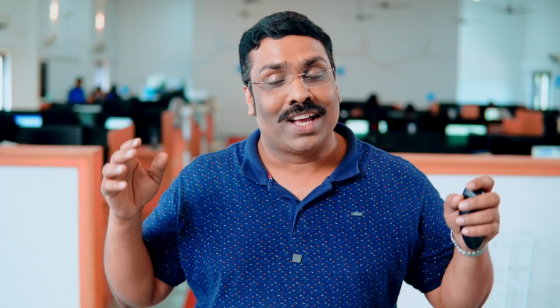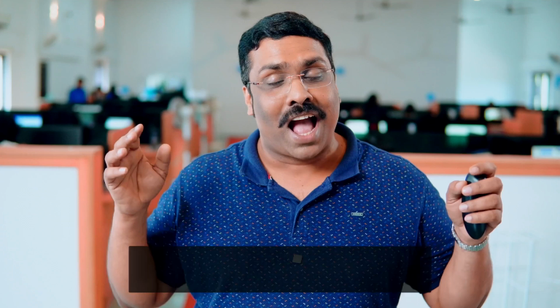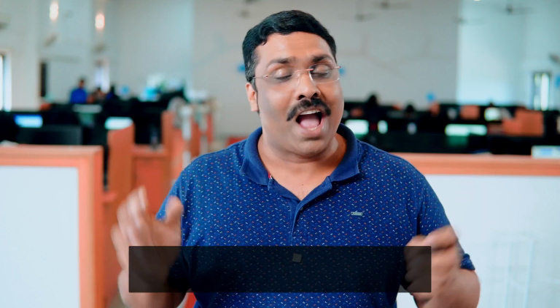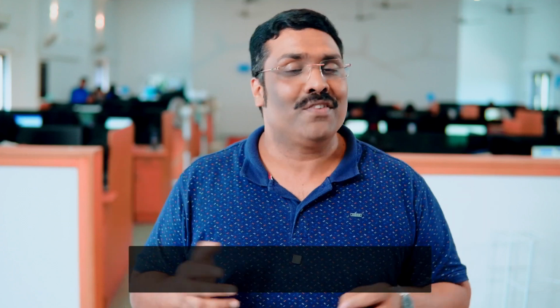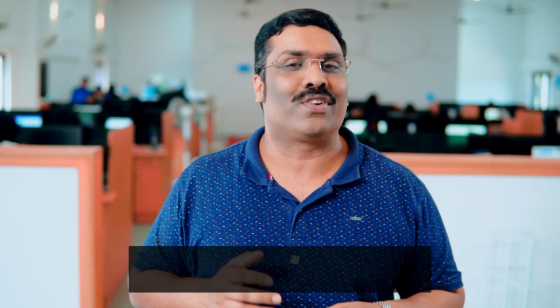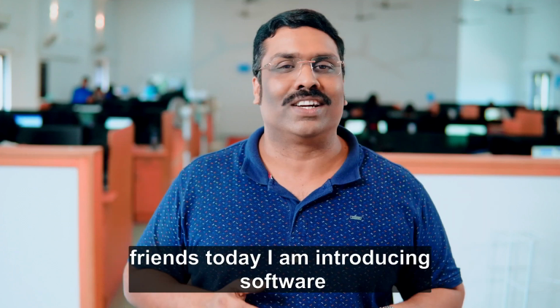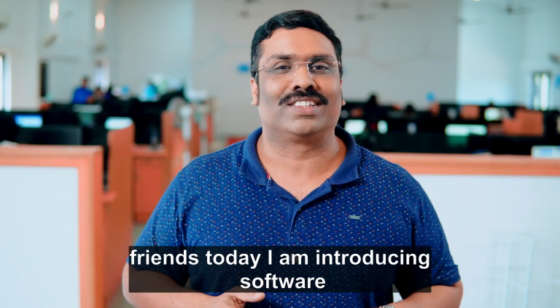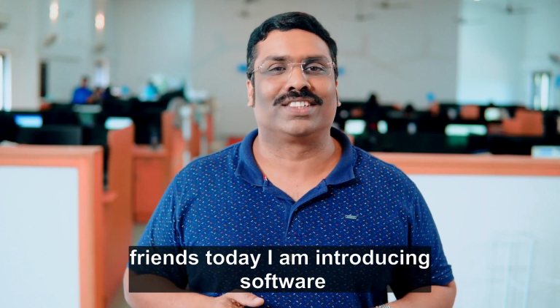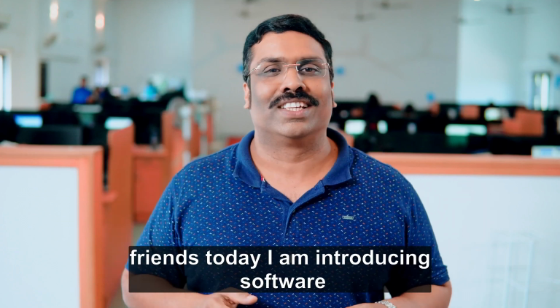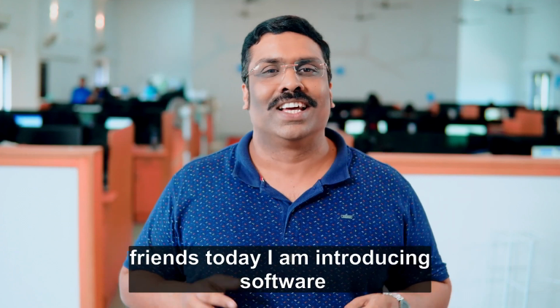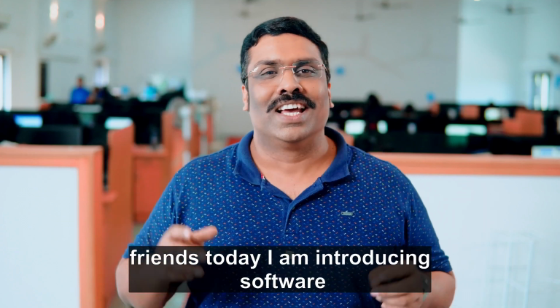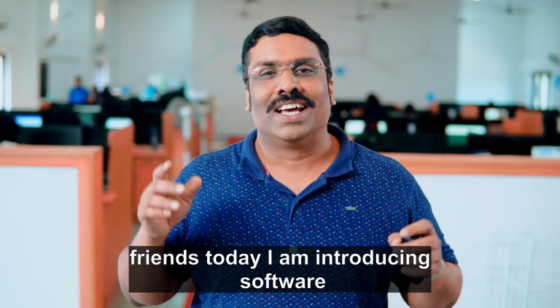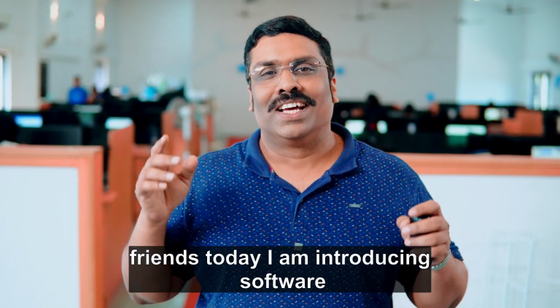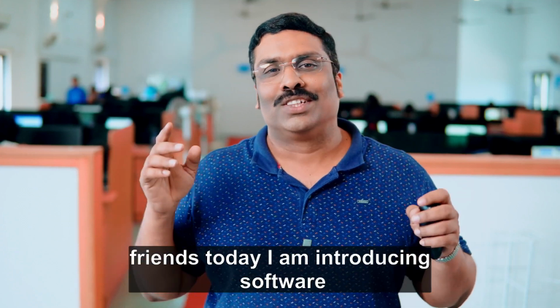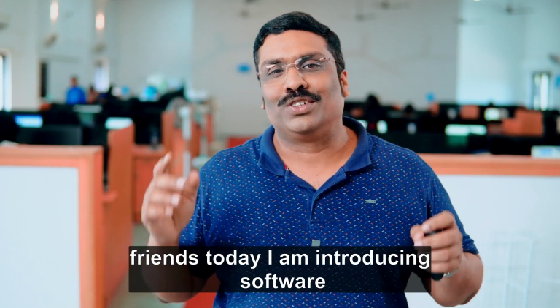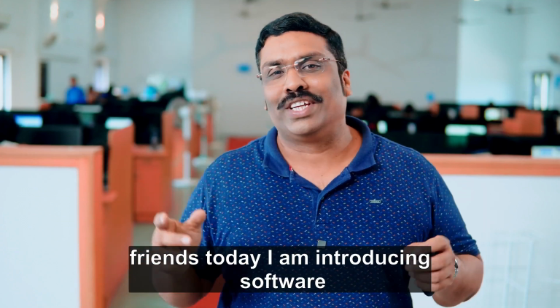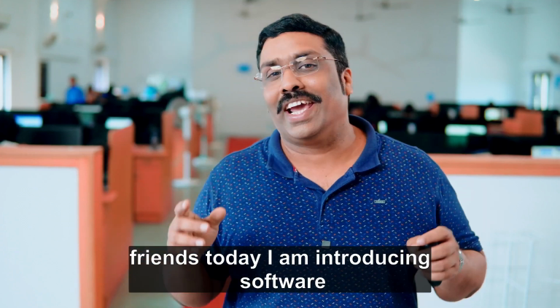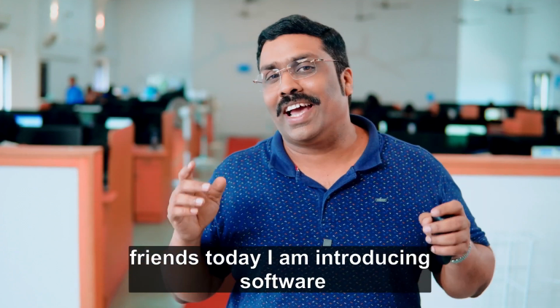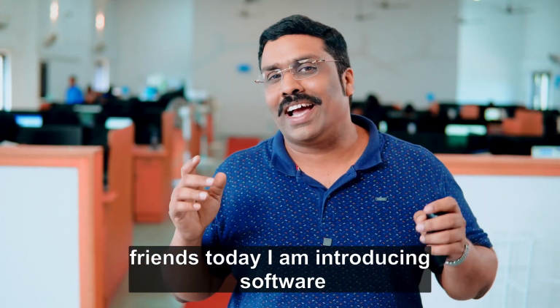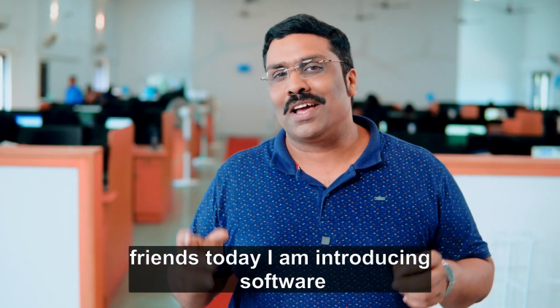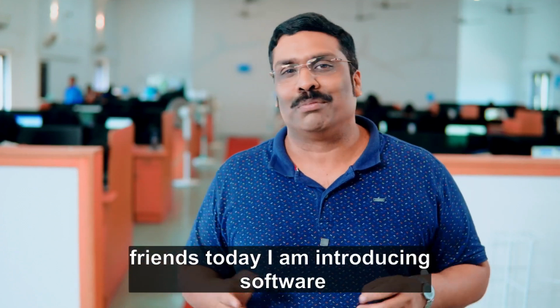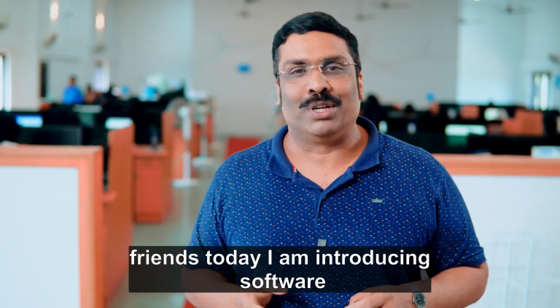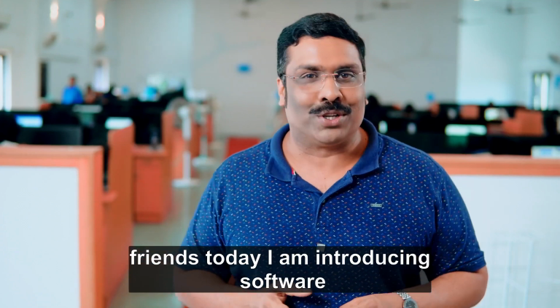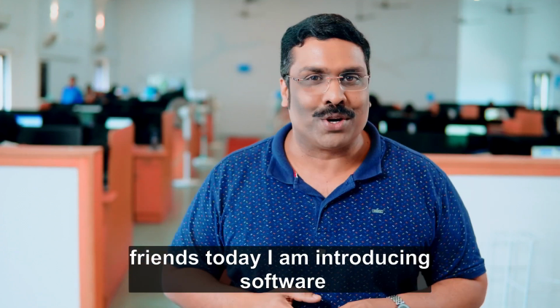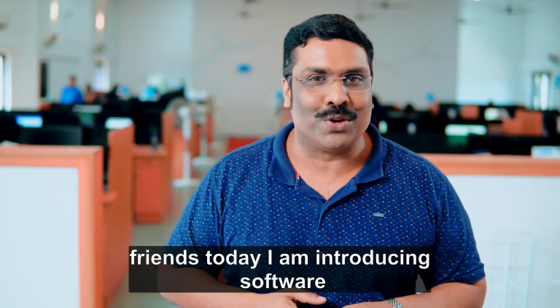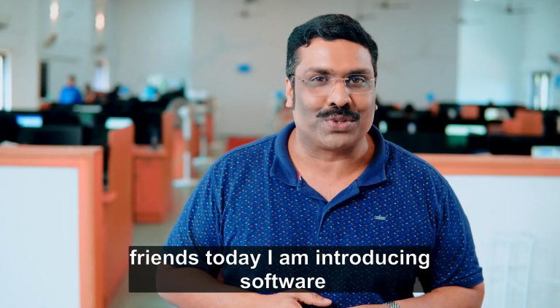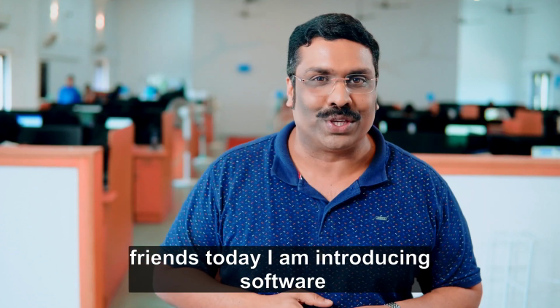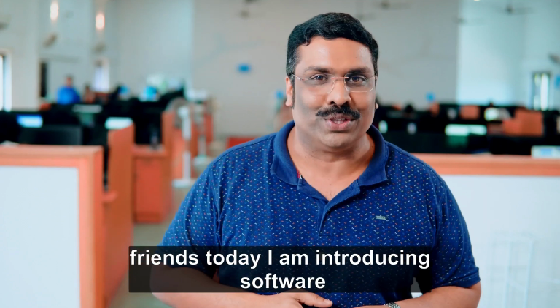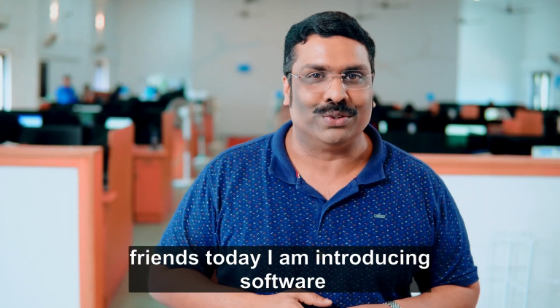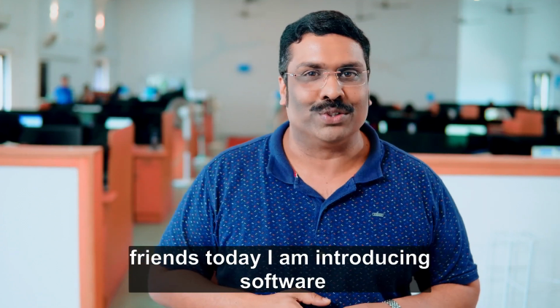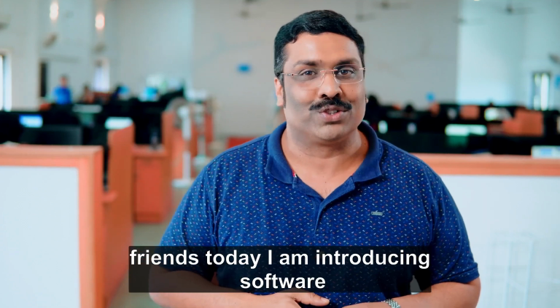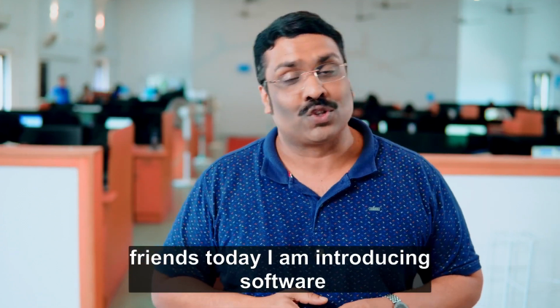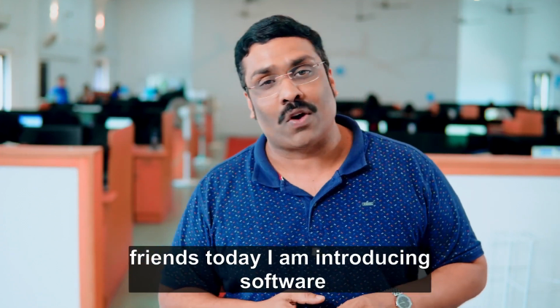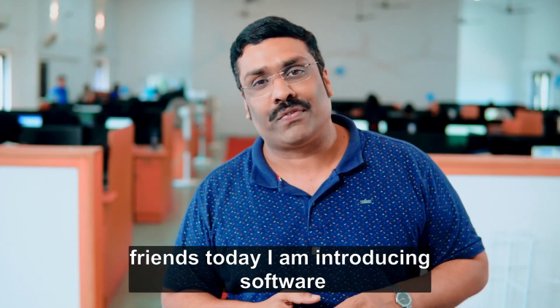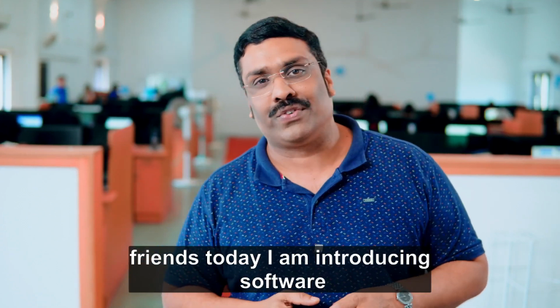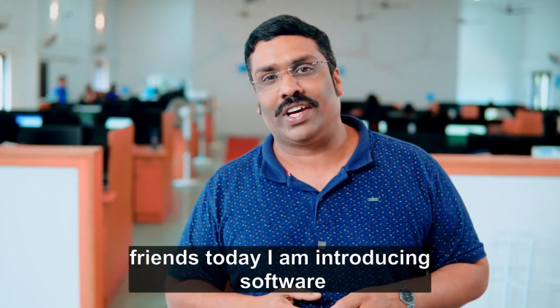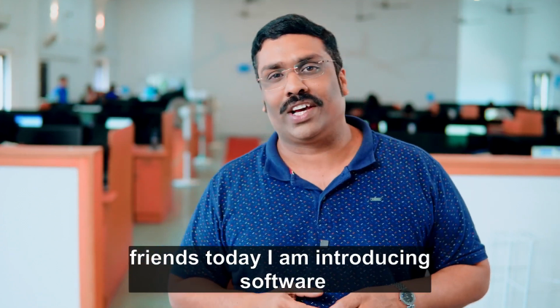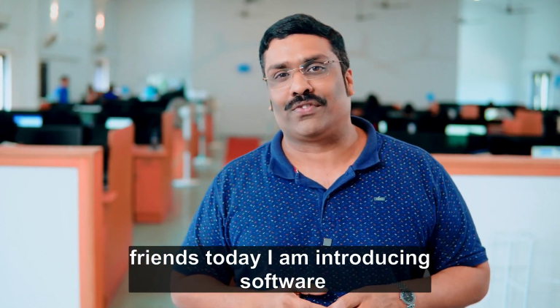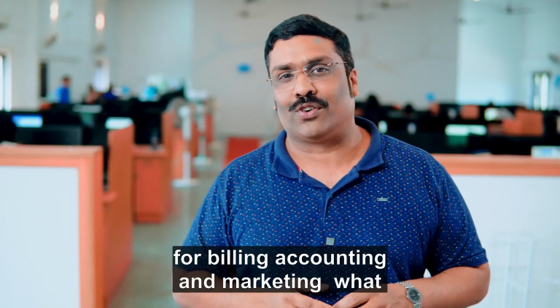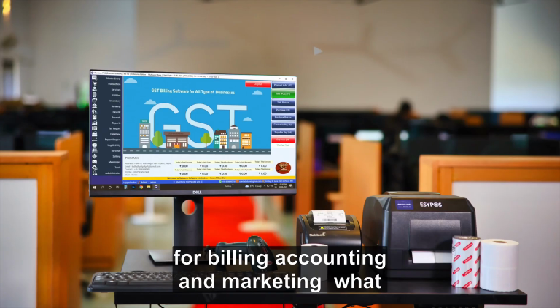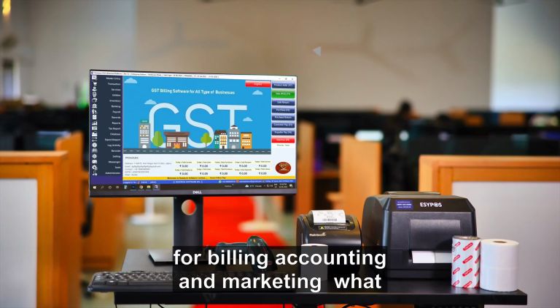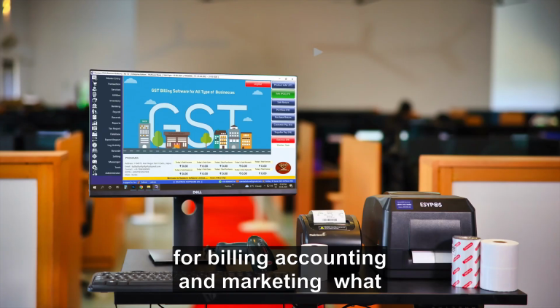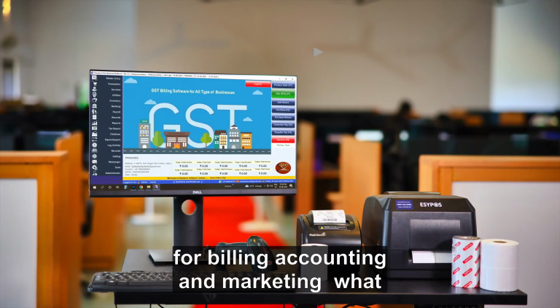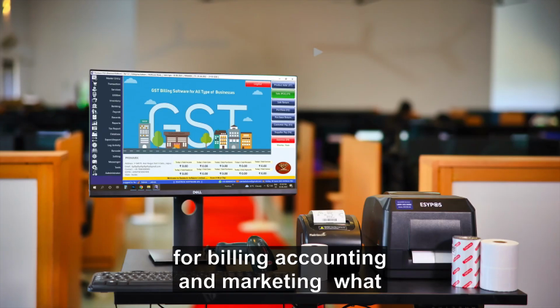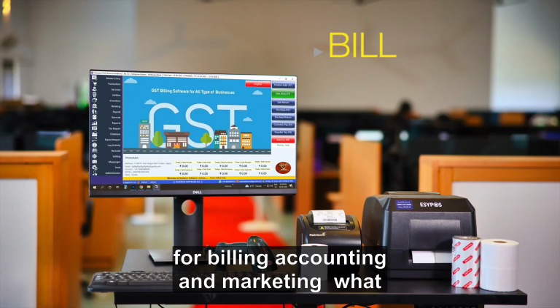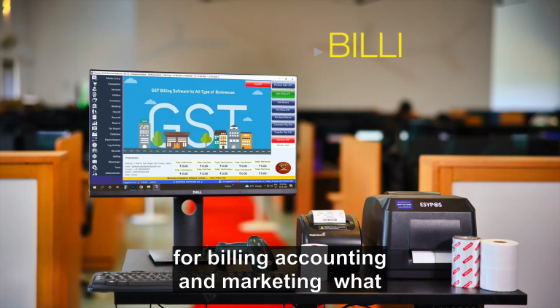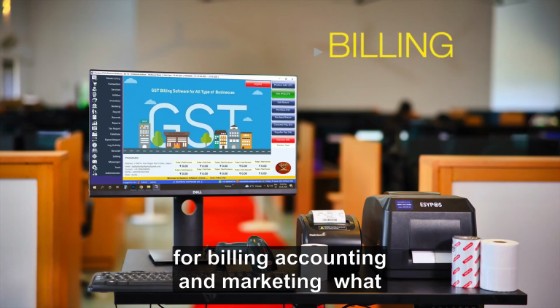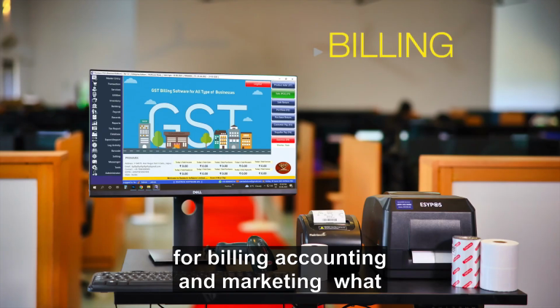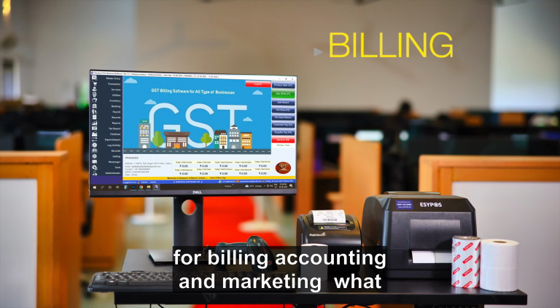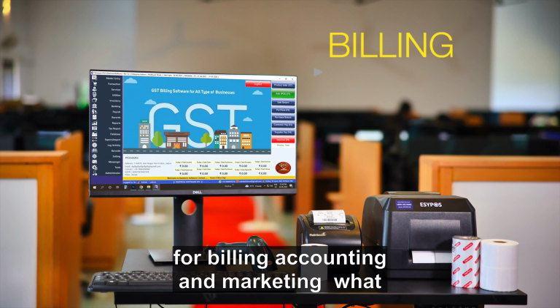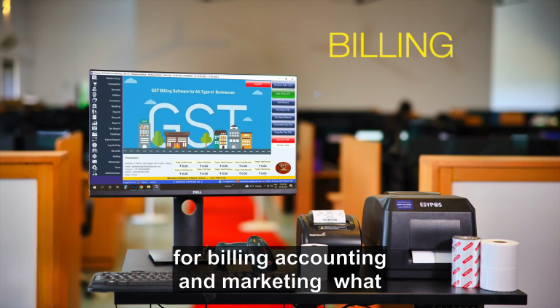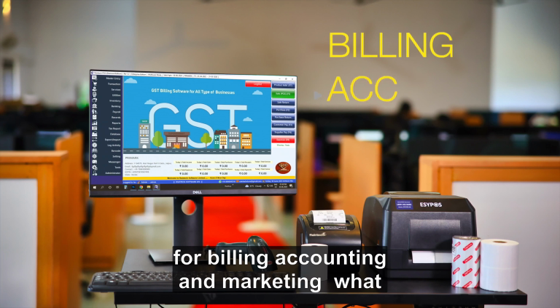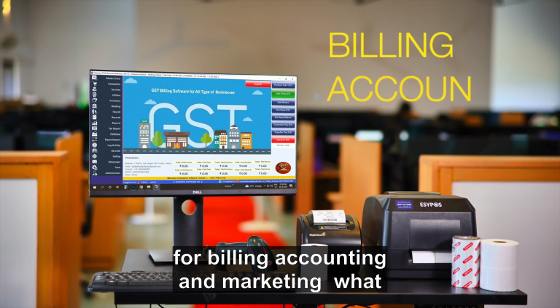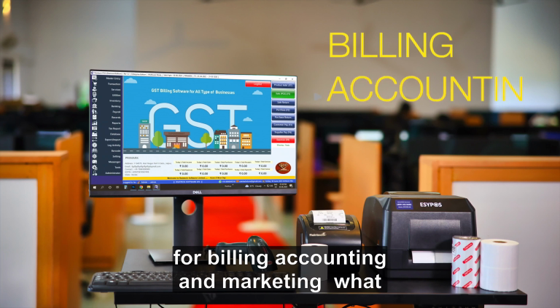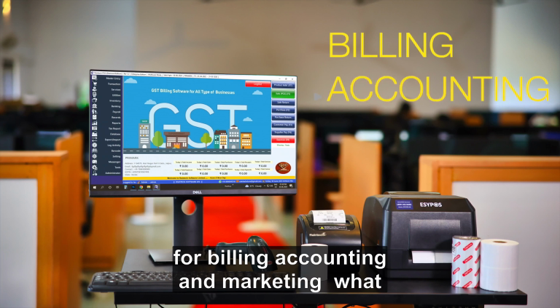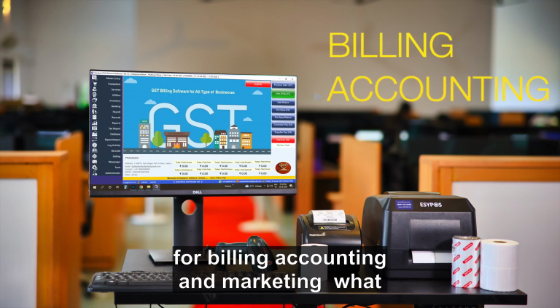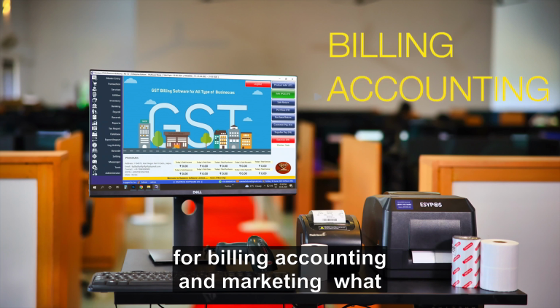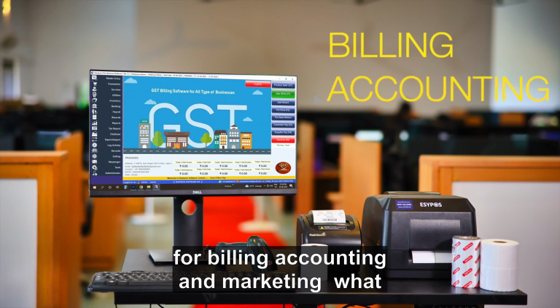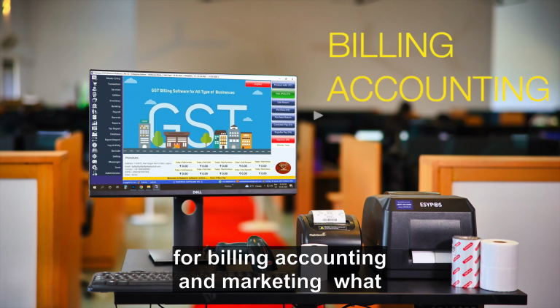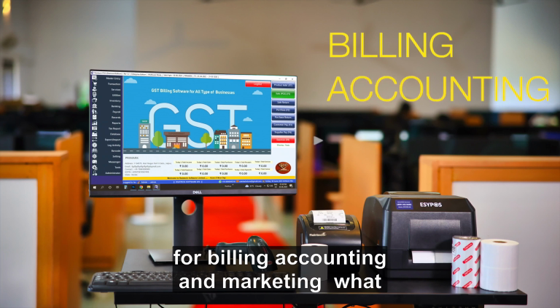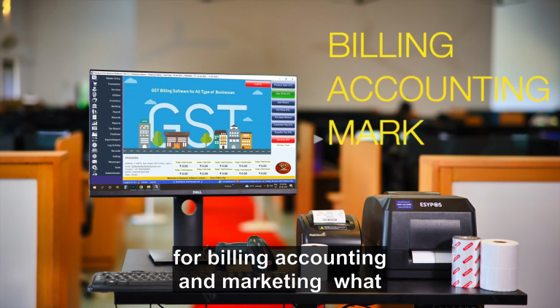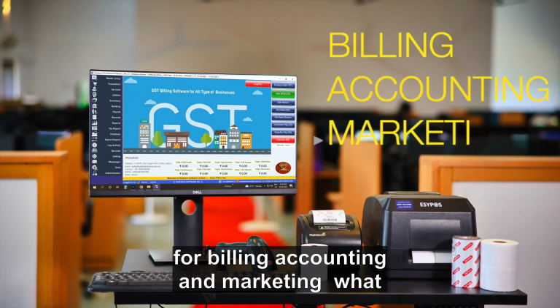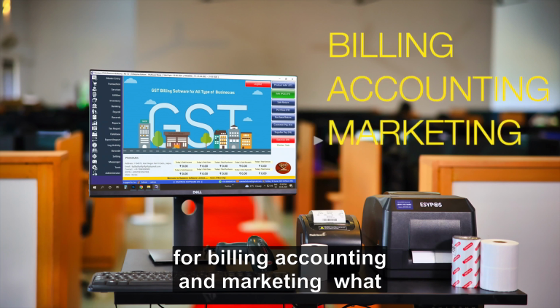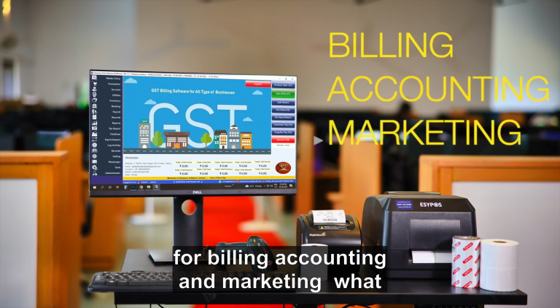Hi friends, today I am introducing you to software for billing, accounting and marketing.